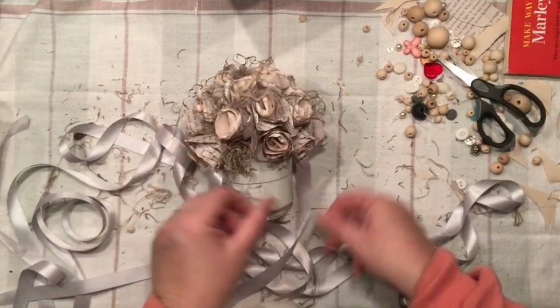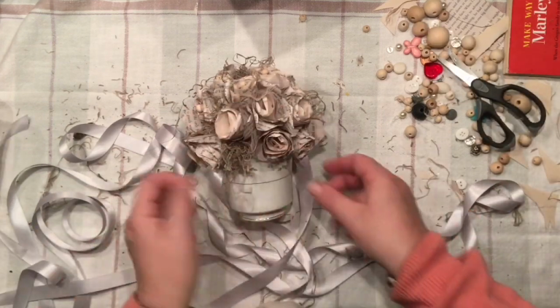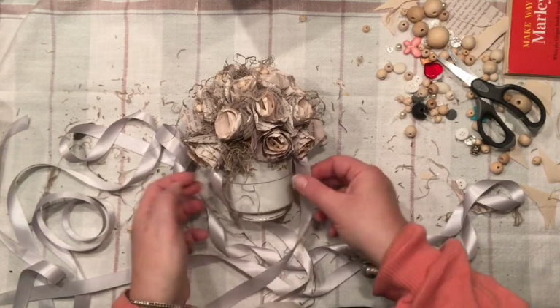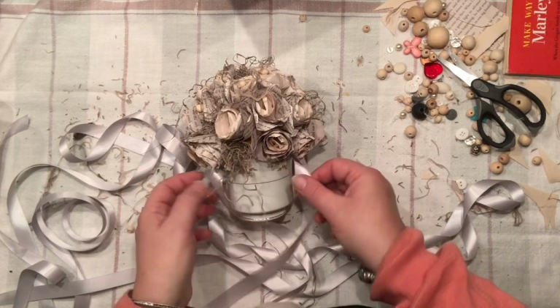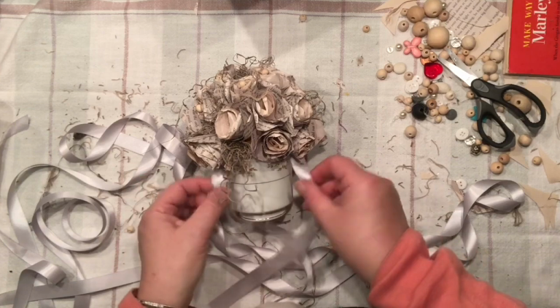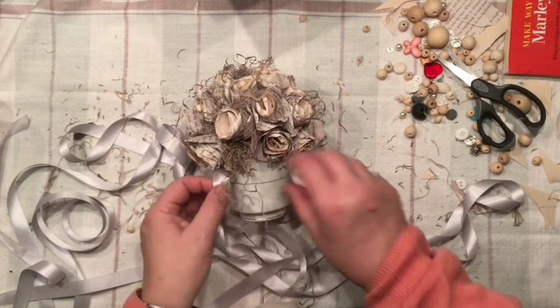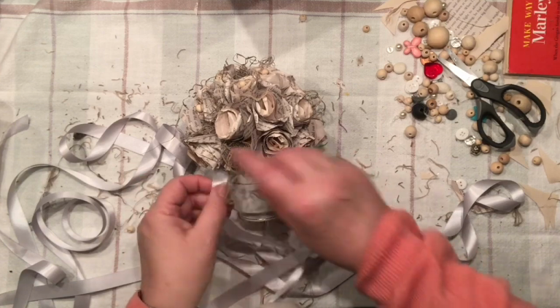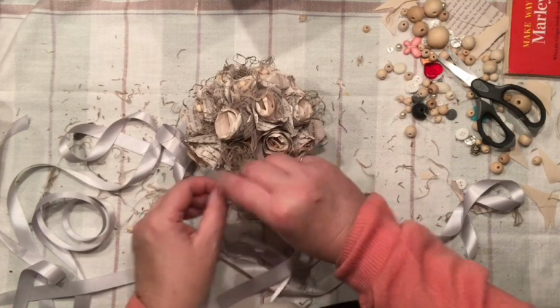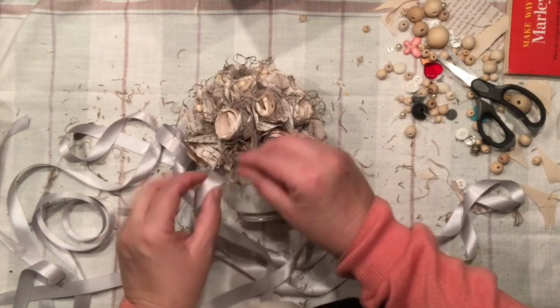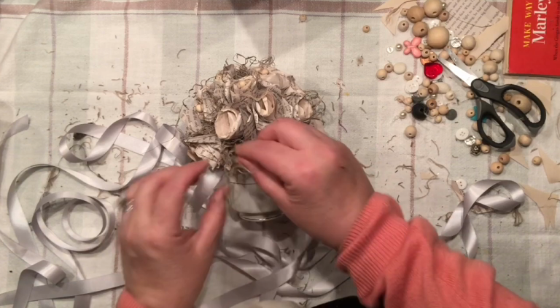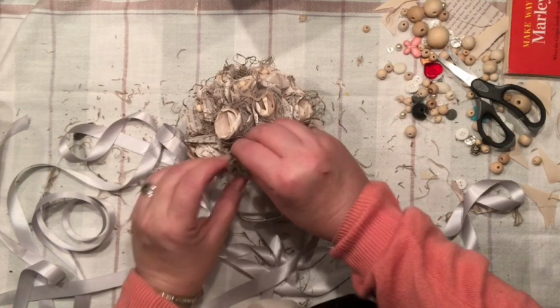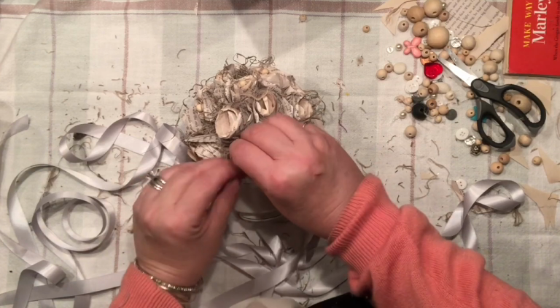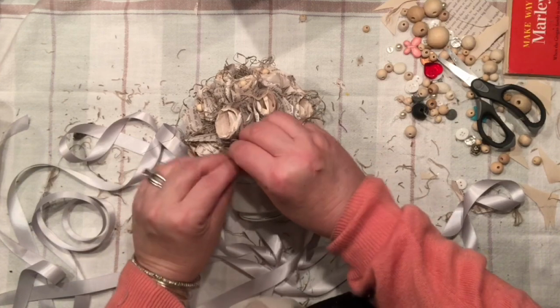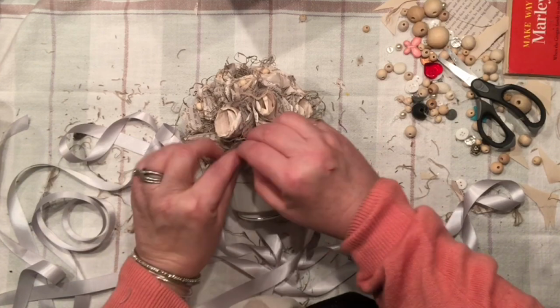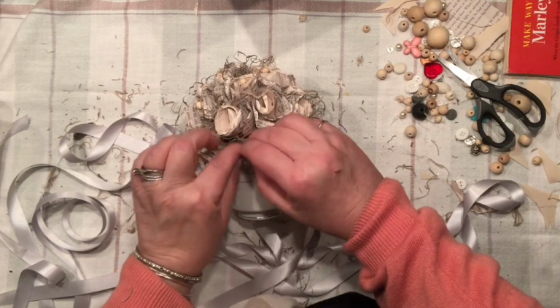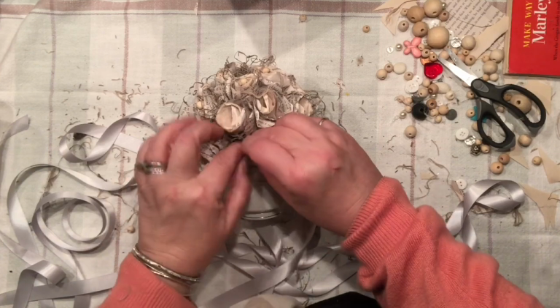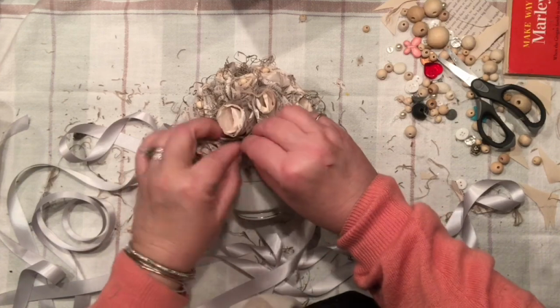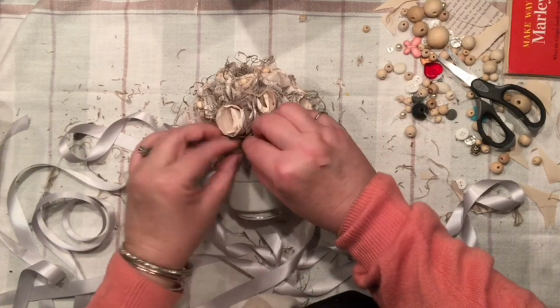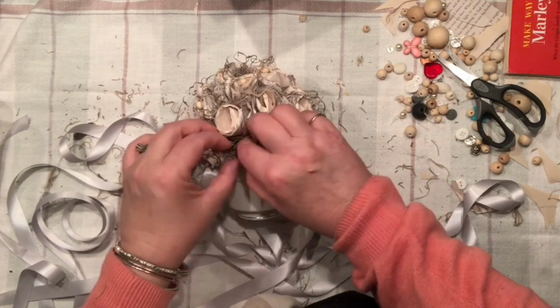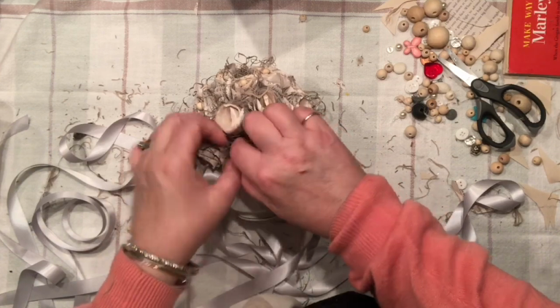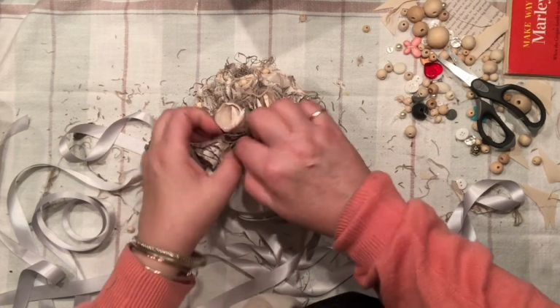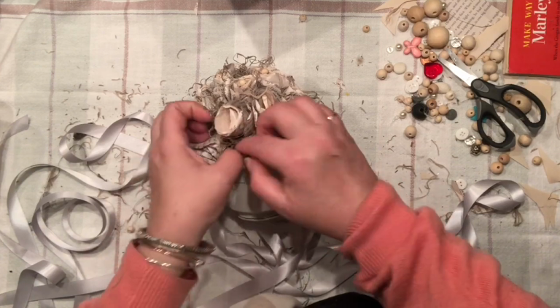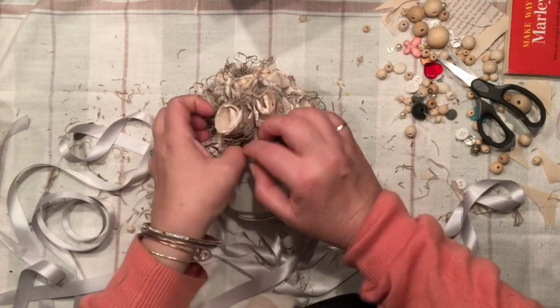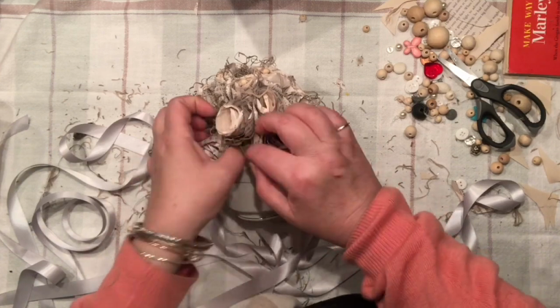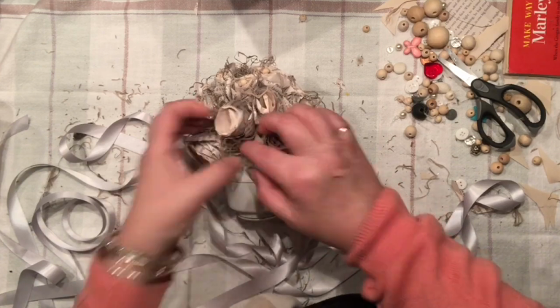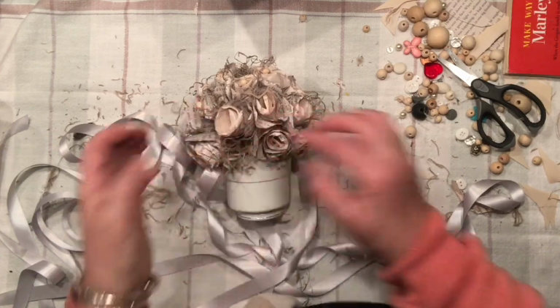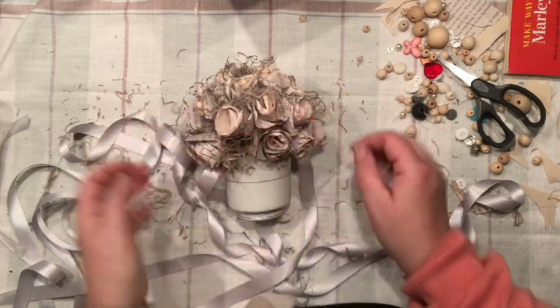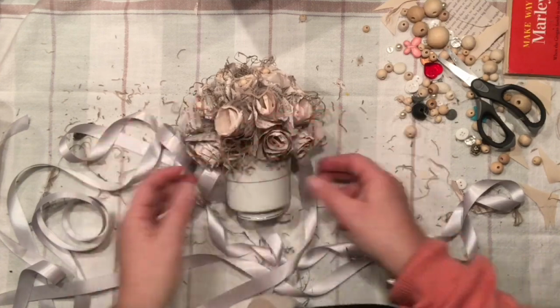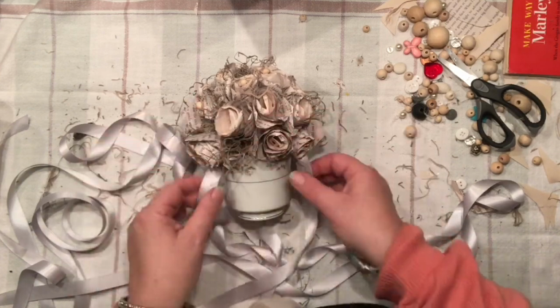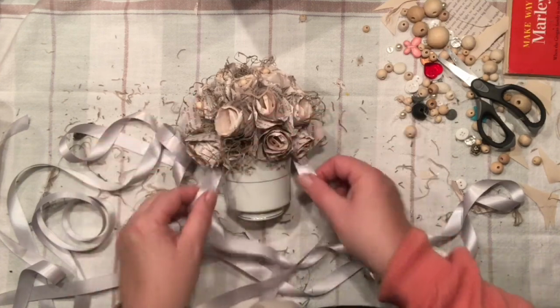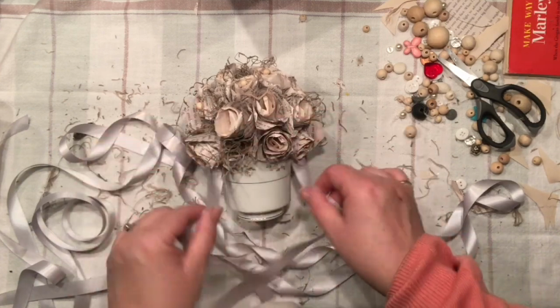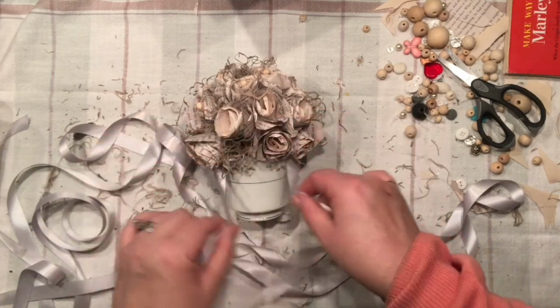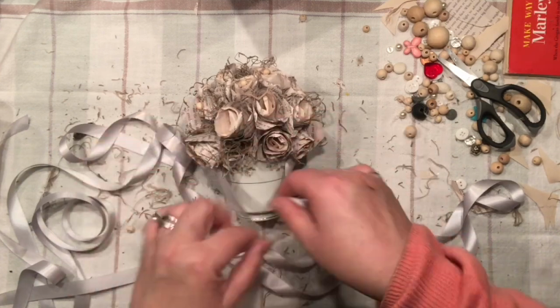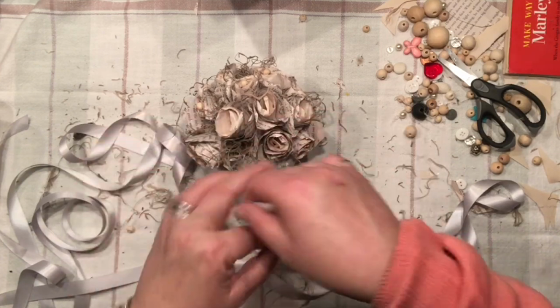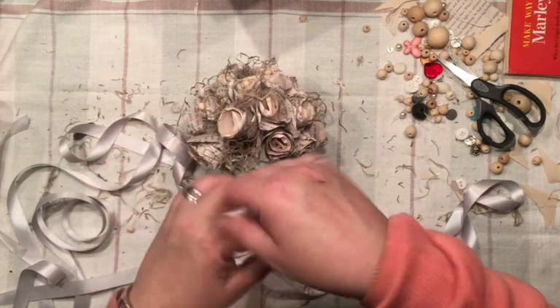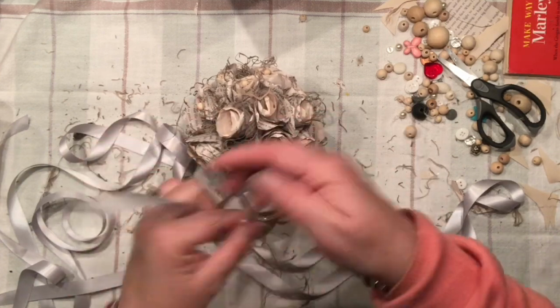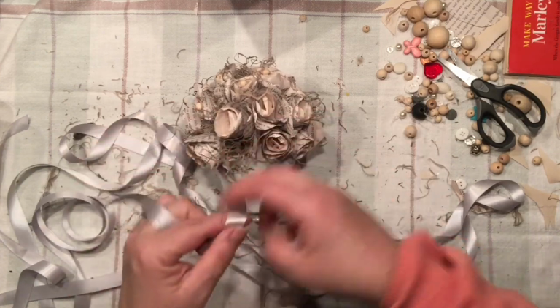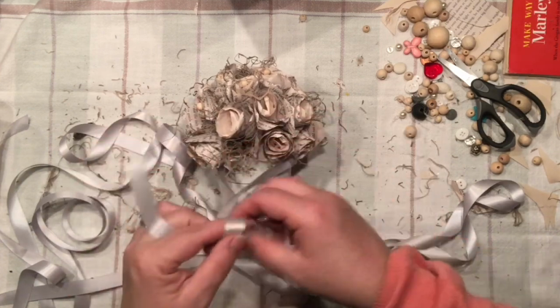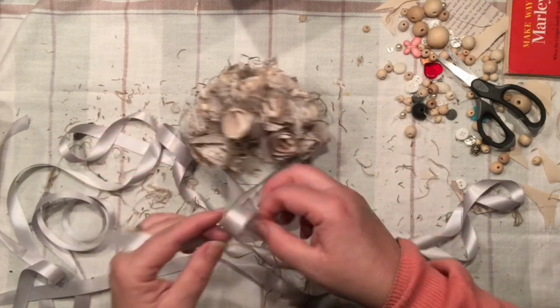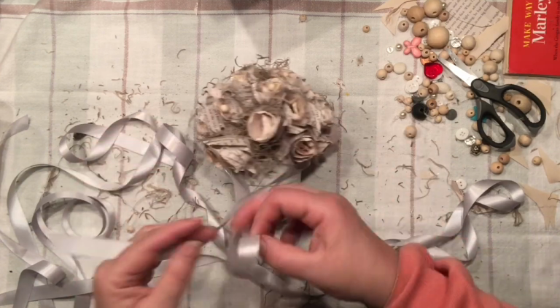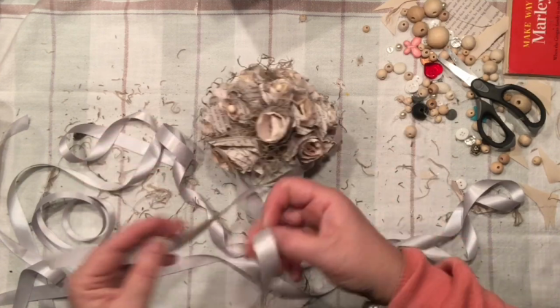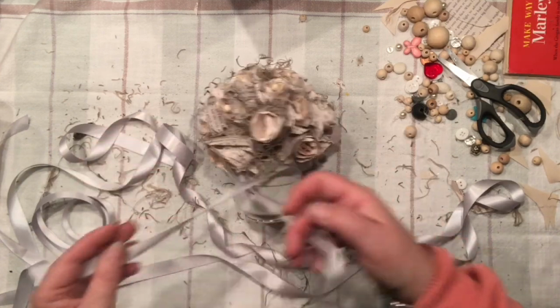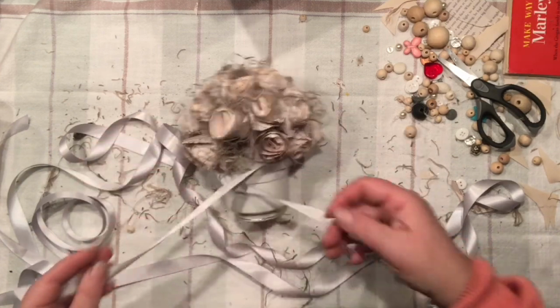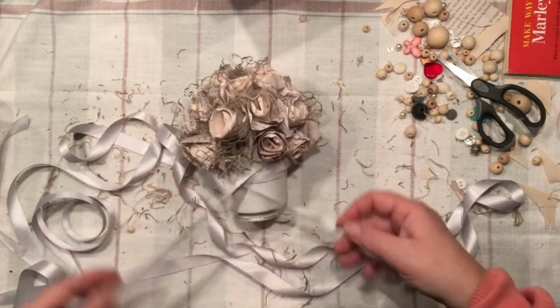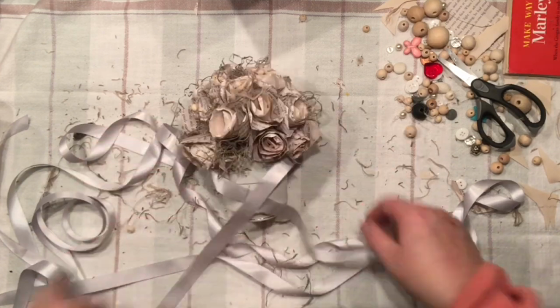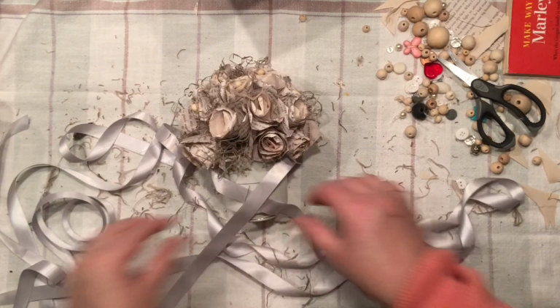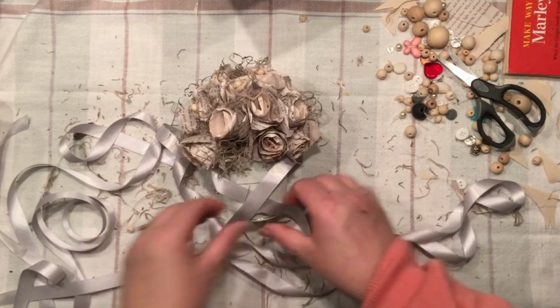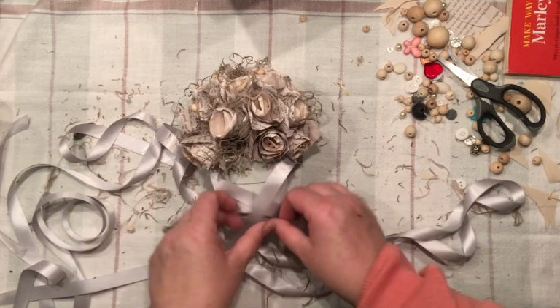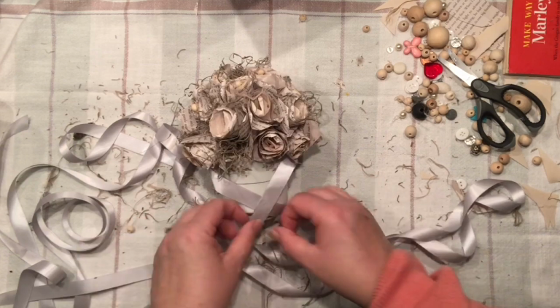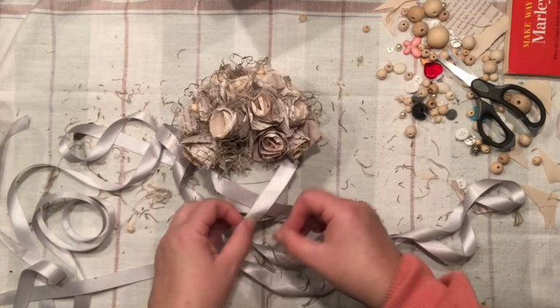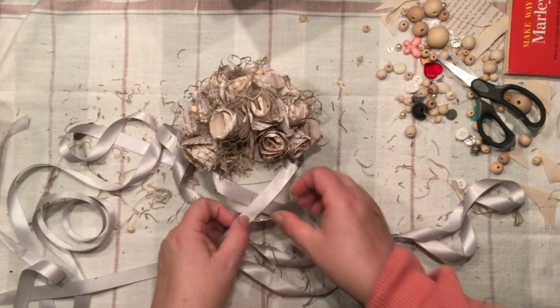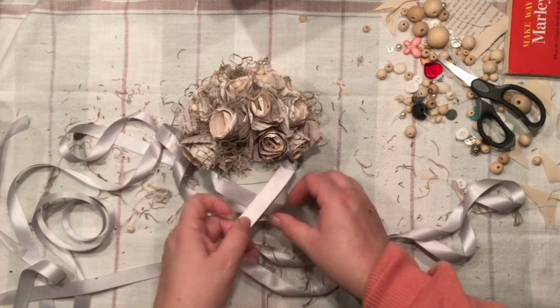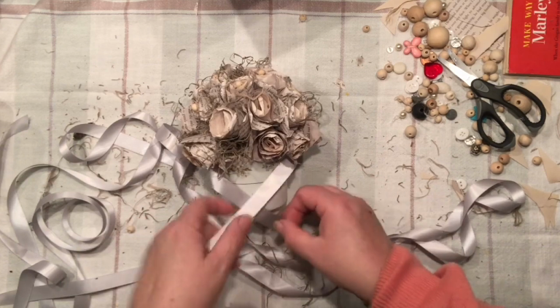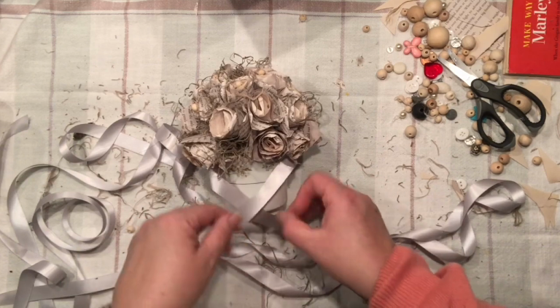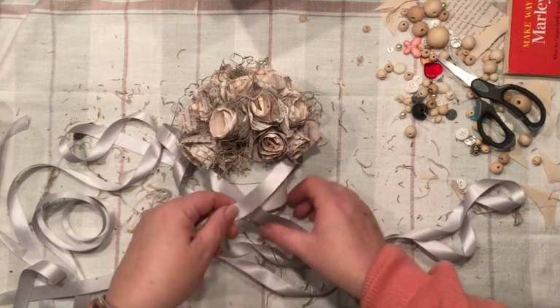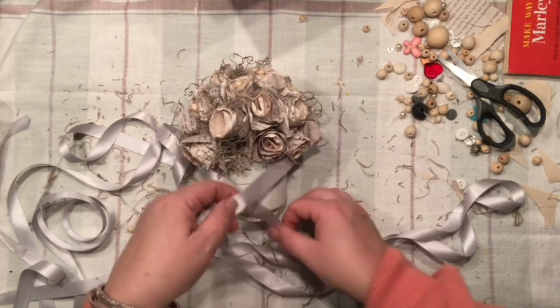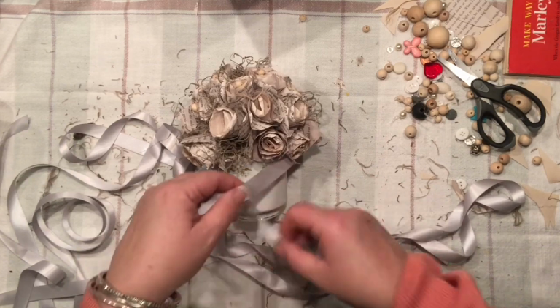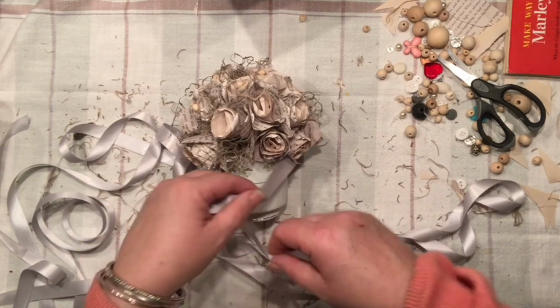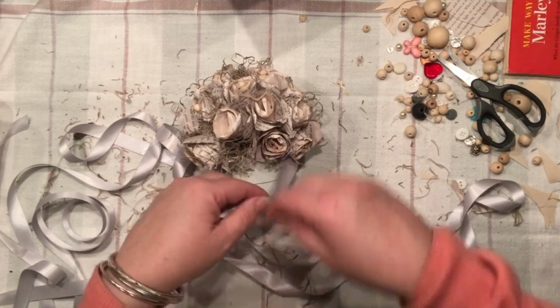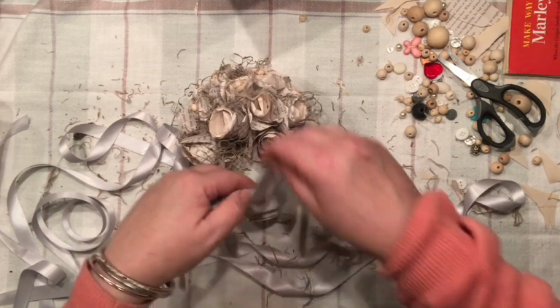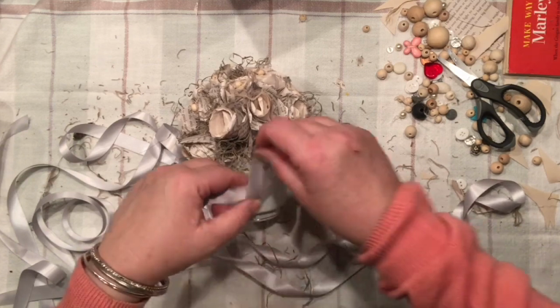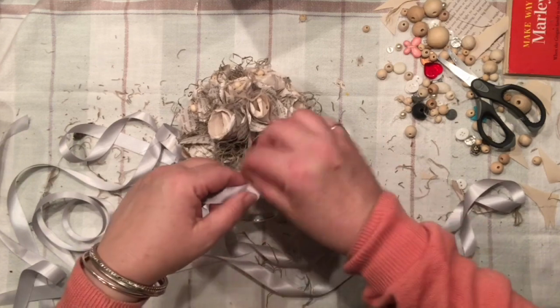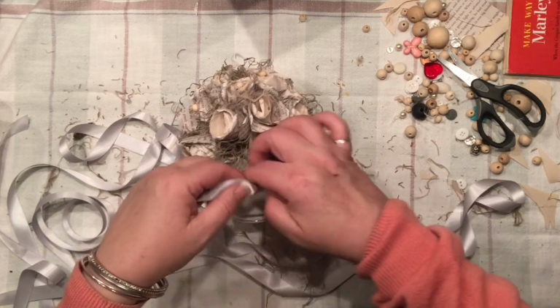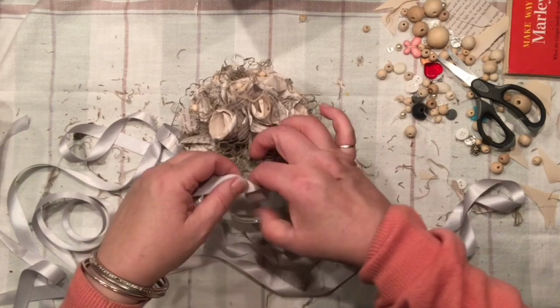To keep the whole assembly very simple, I think a very simple bow right on the side will be enough.